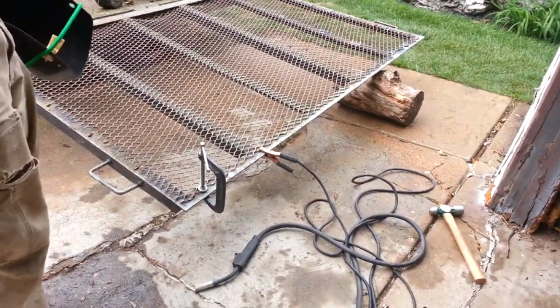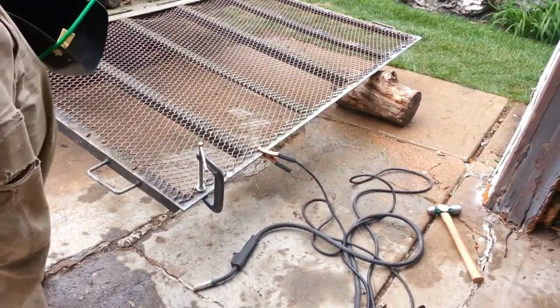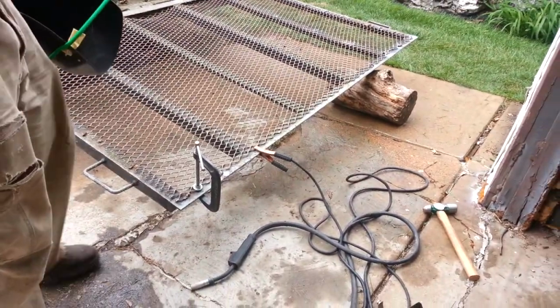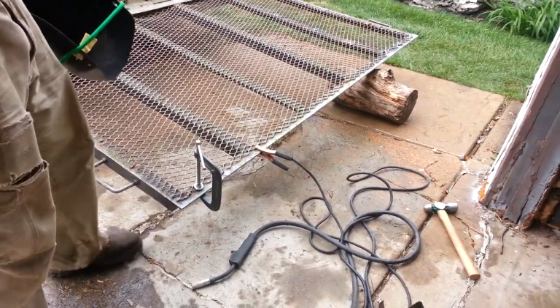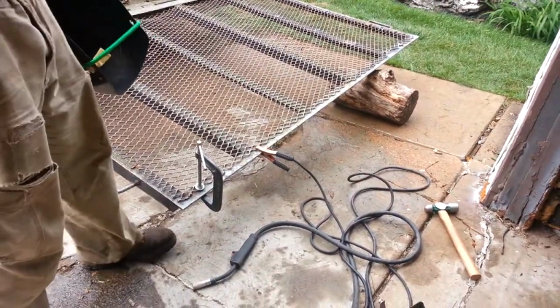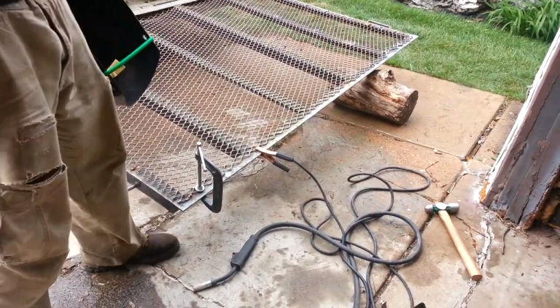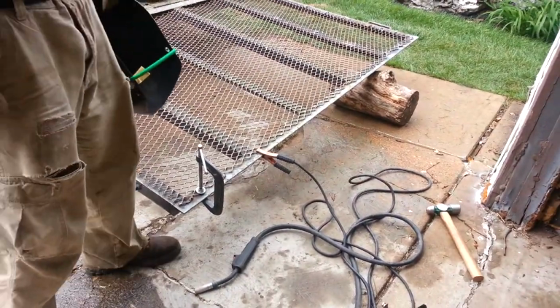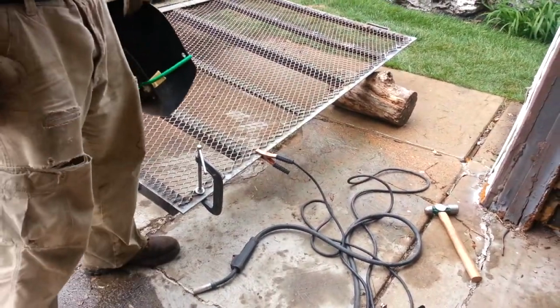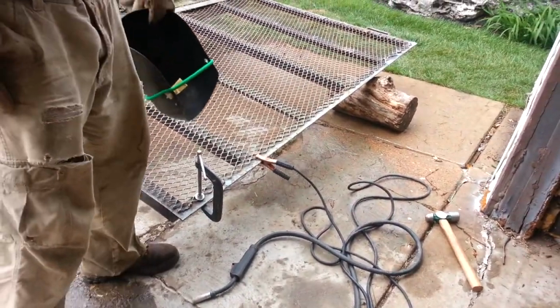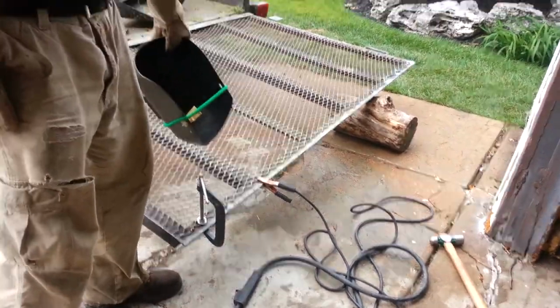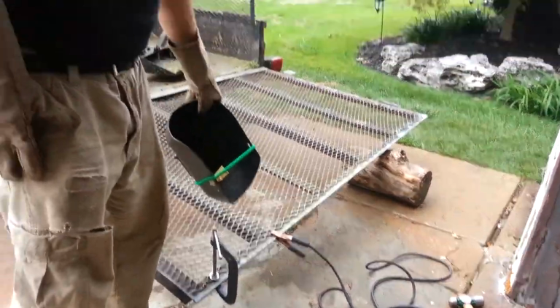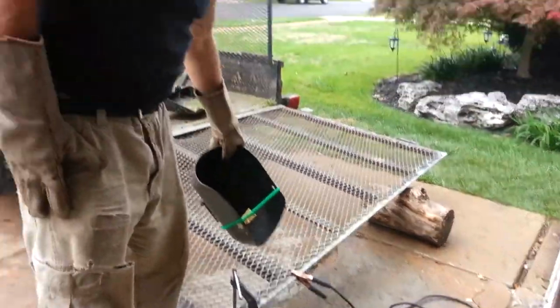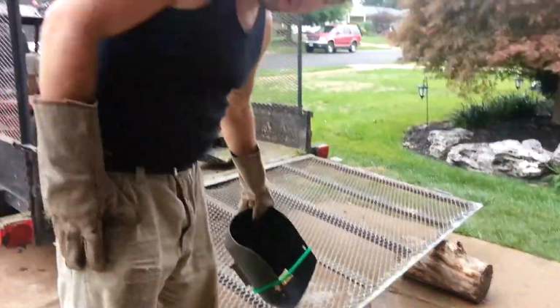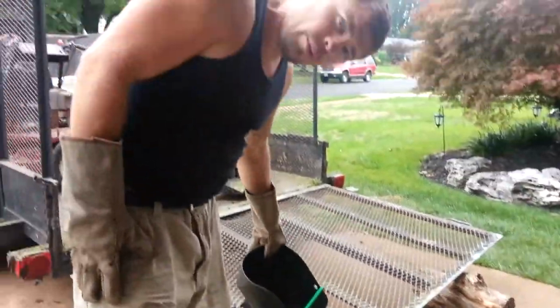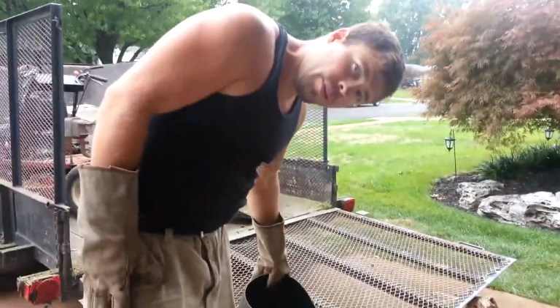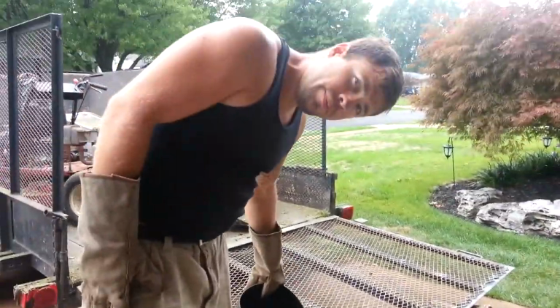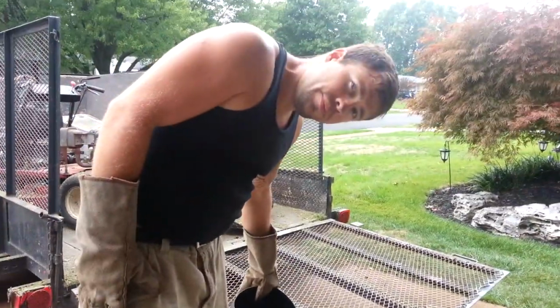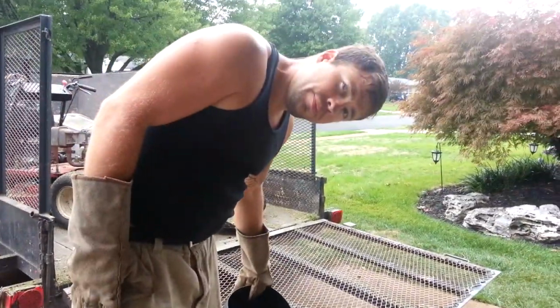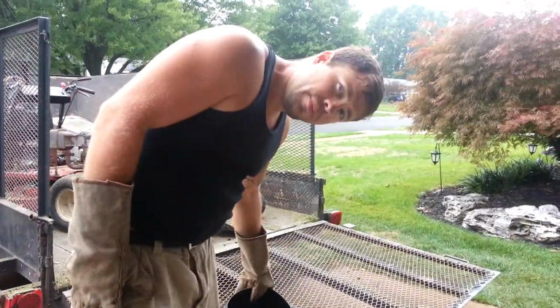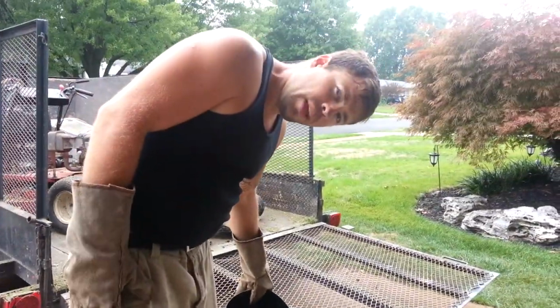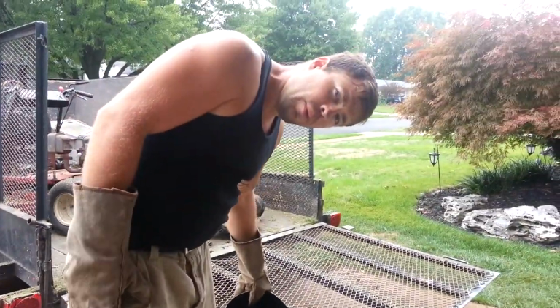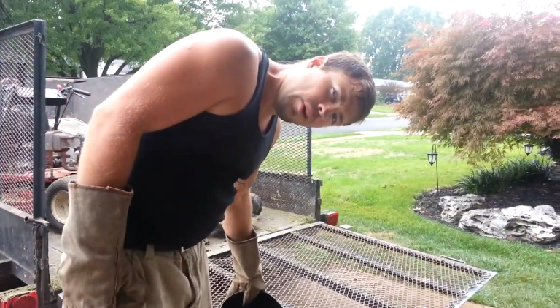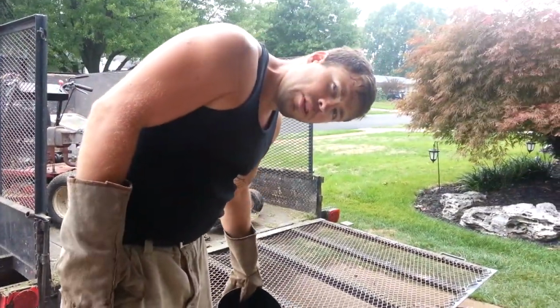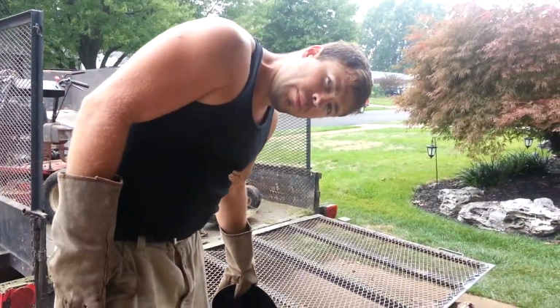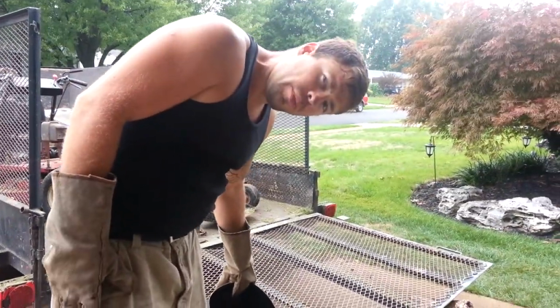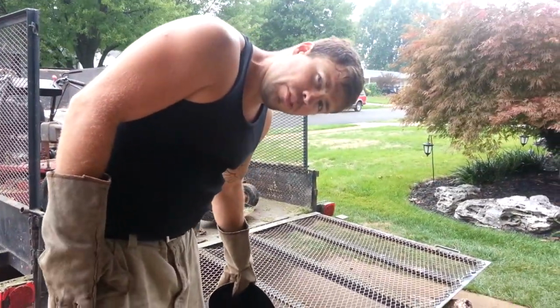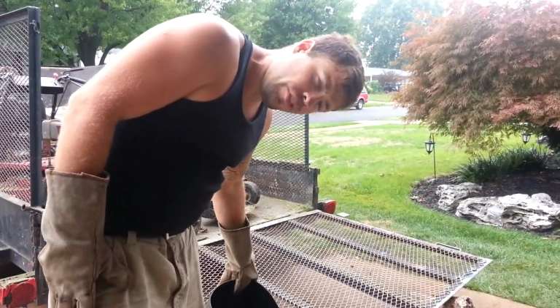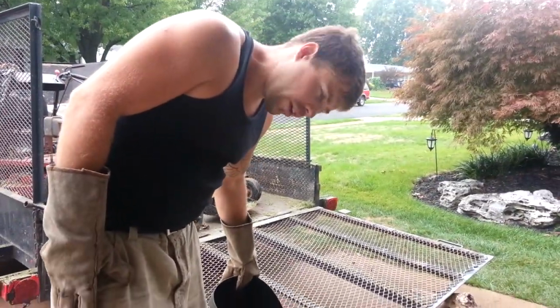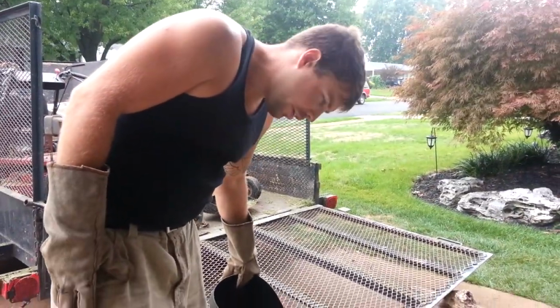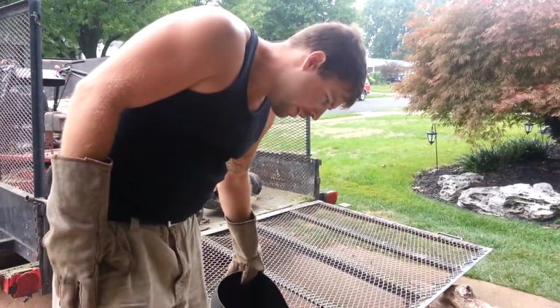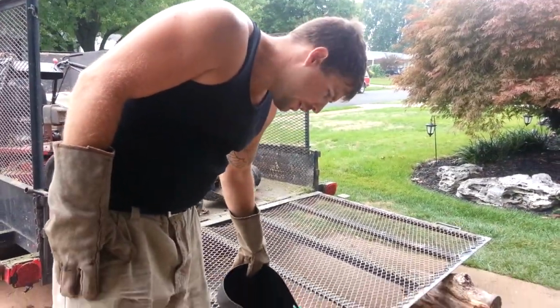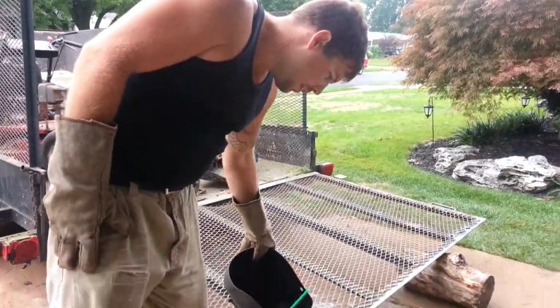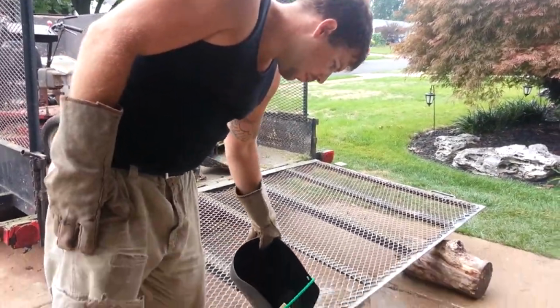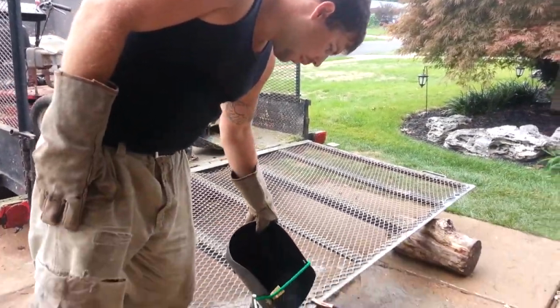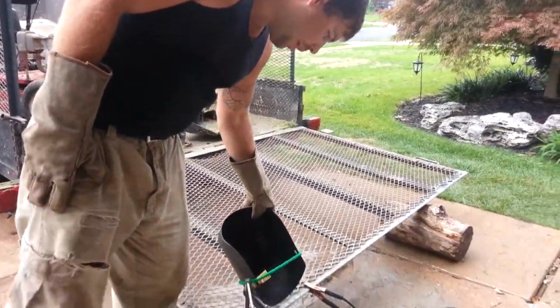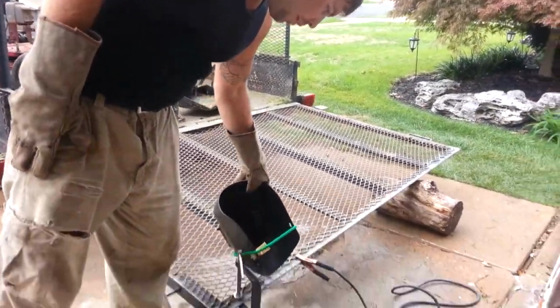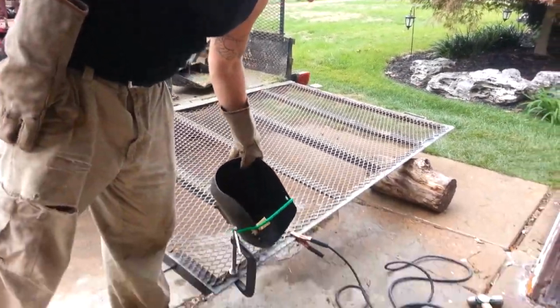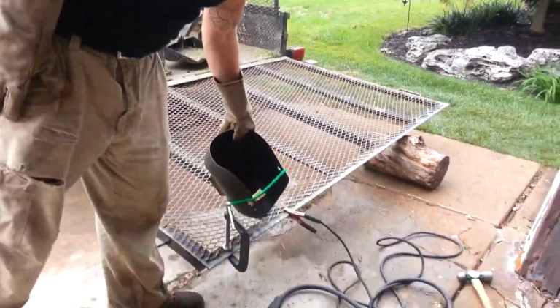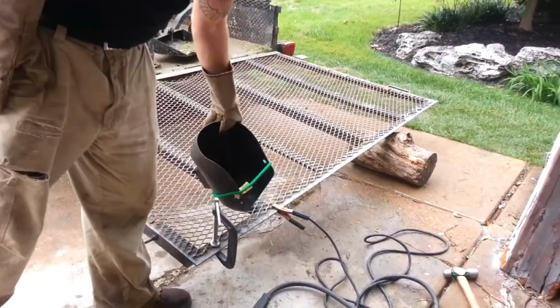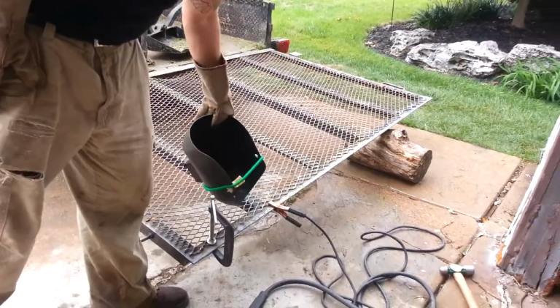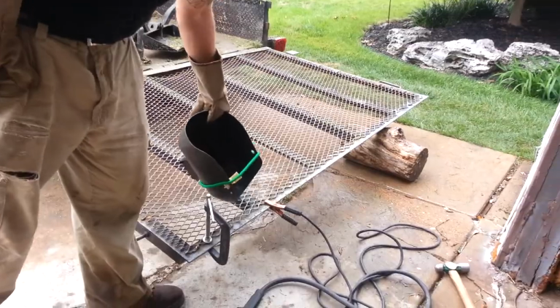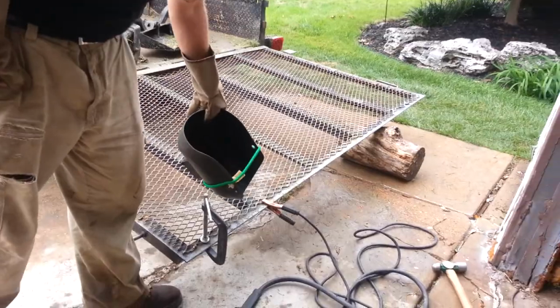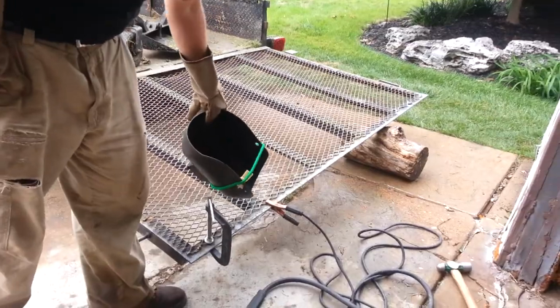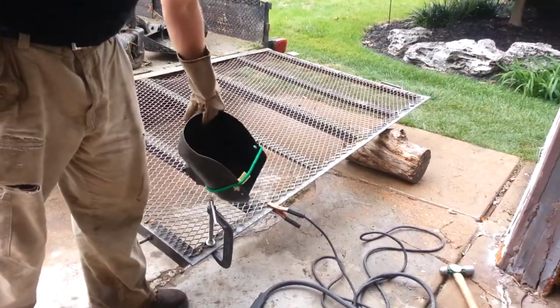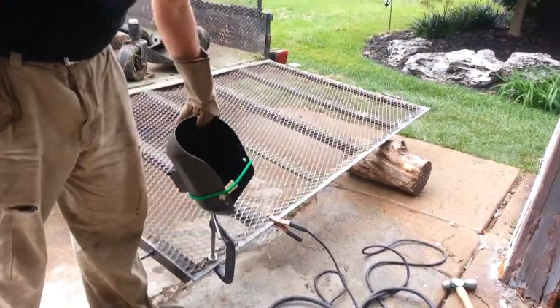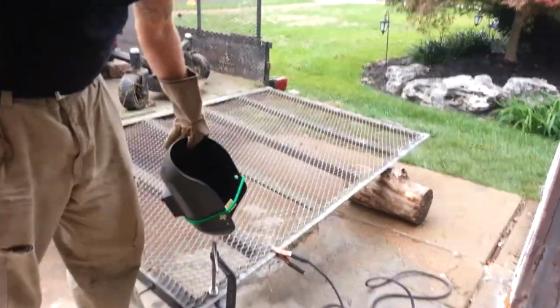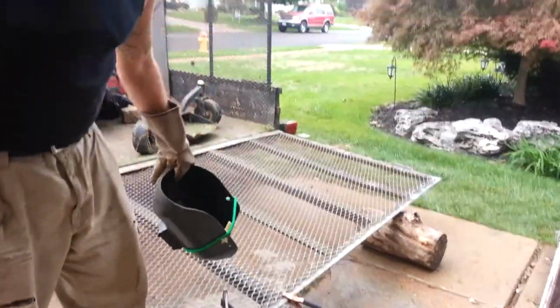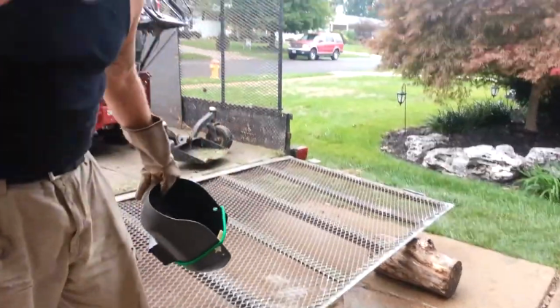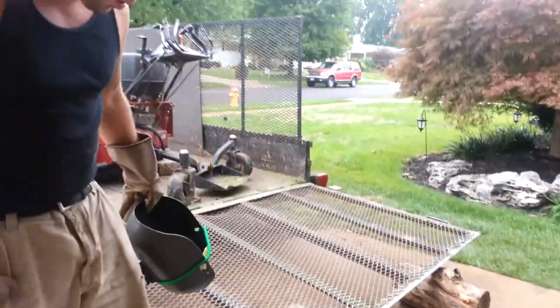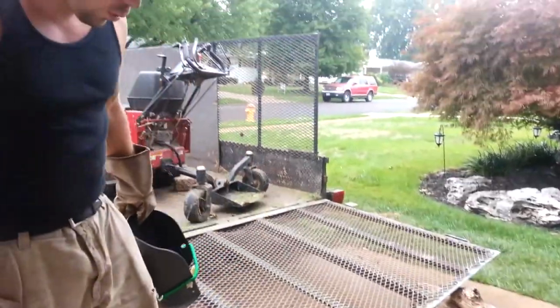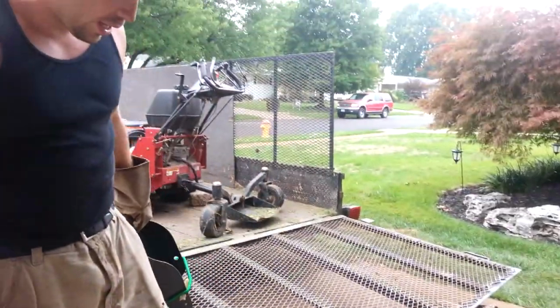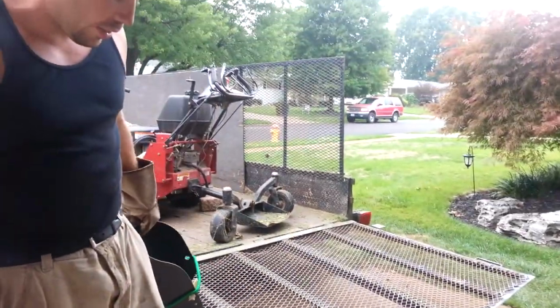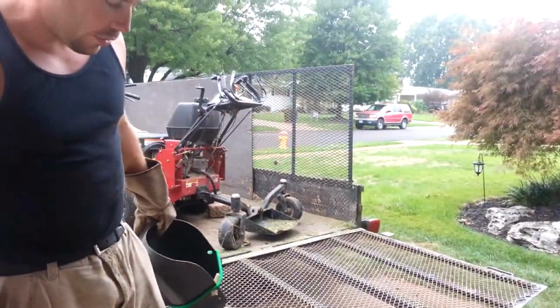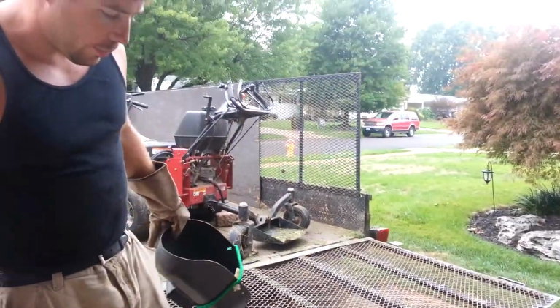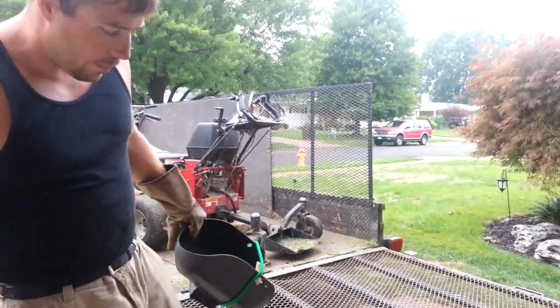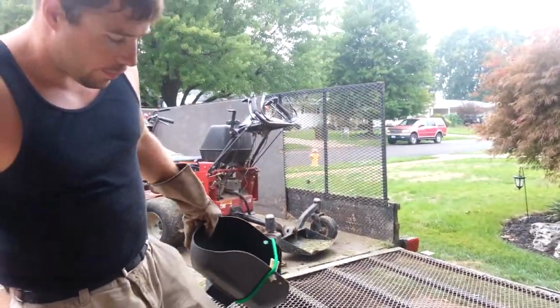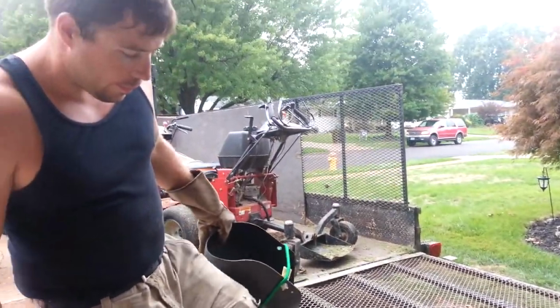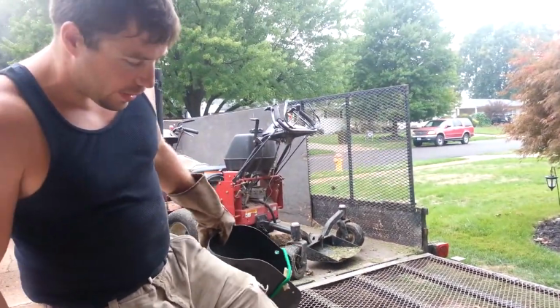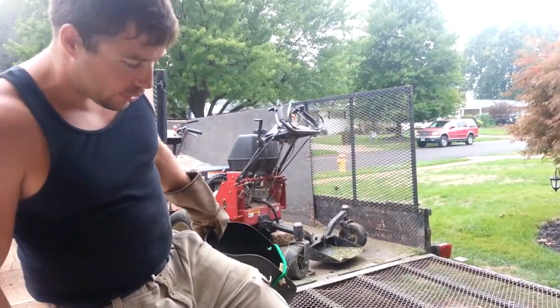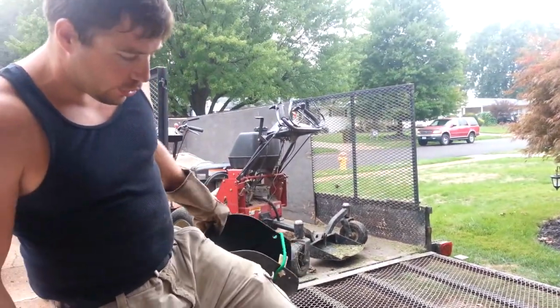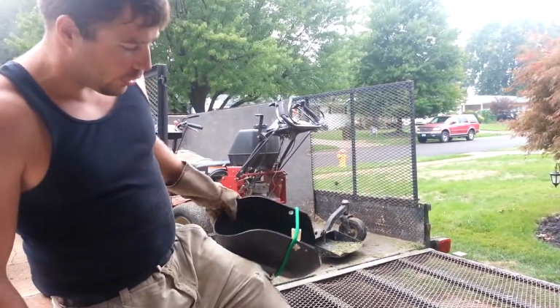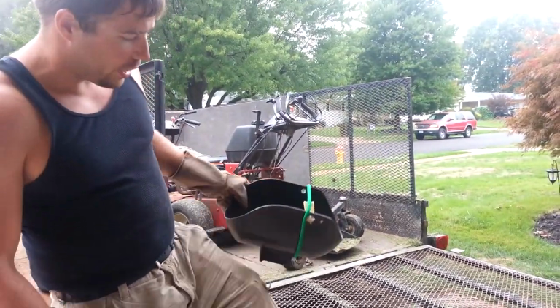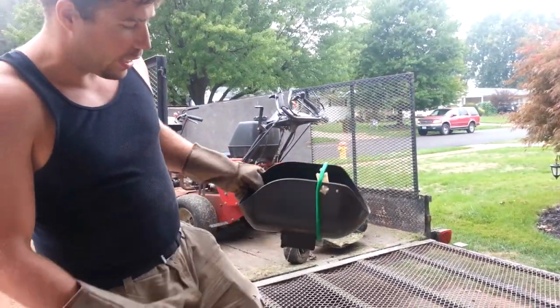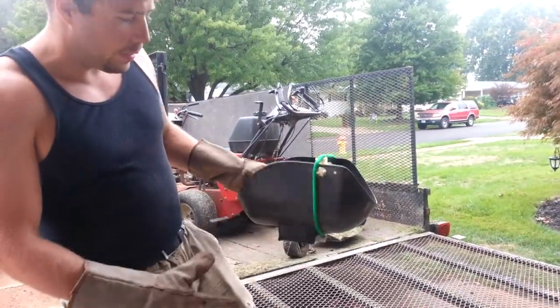Do not buy the Harbor Freight one. I bought them, they suck. So I have a Craftsman holding down your mesh on the gate.